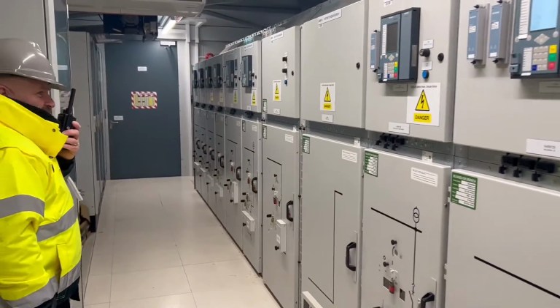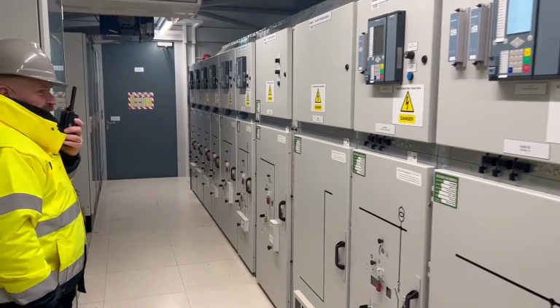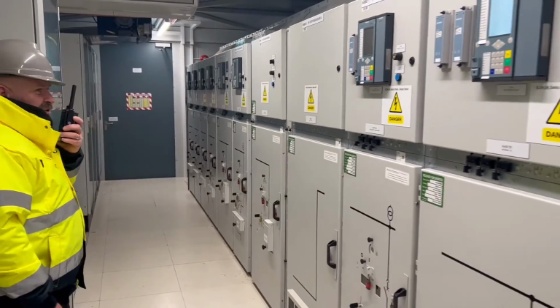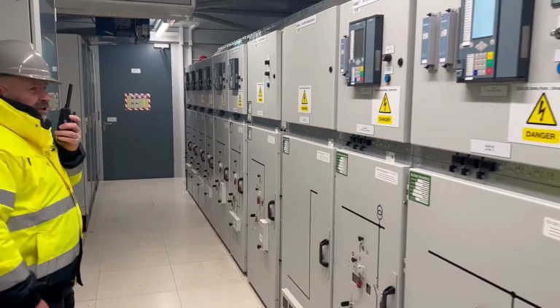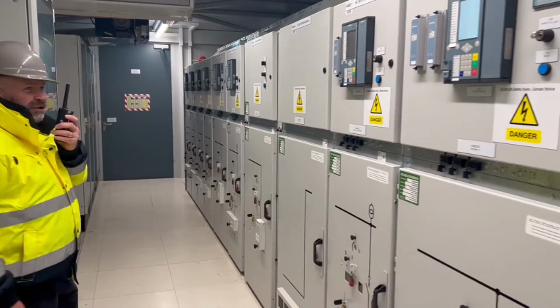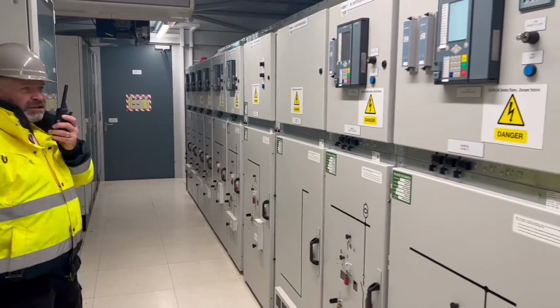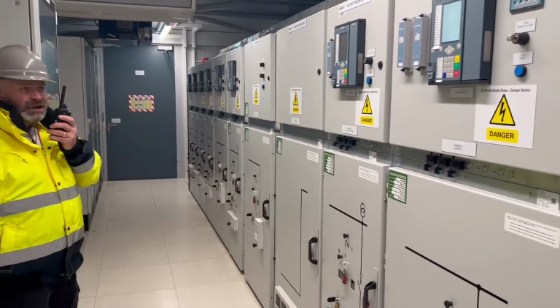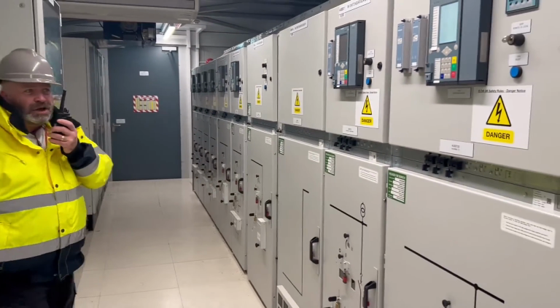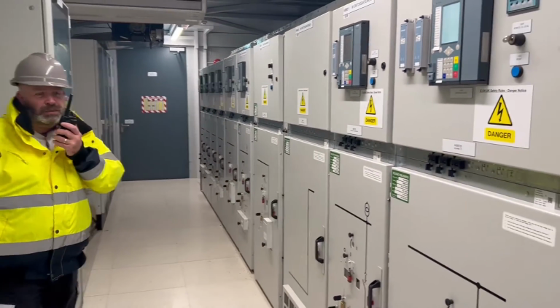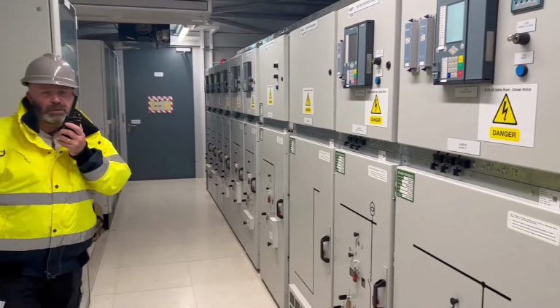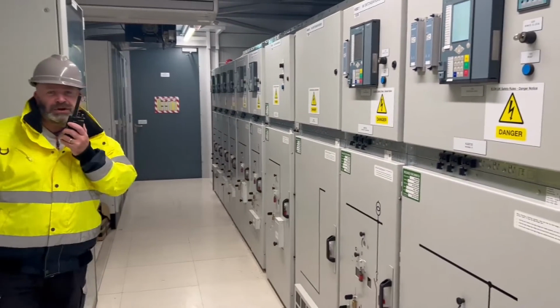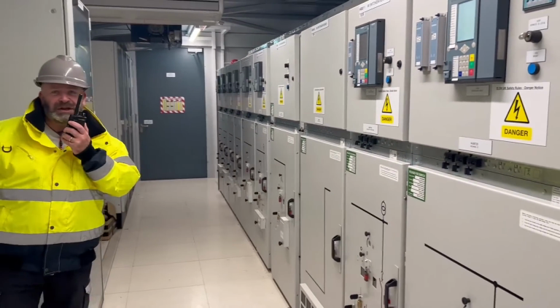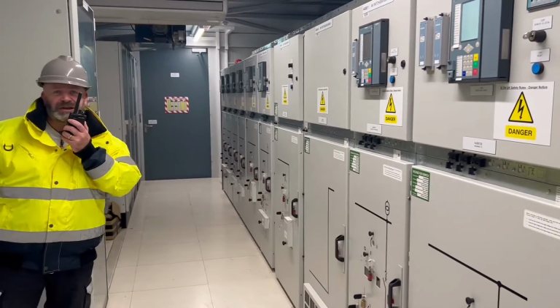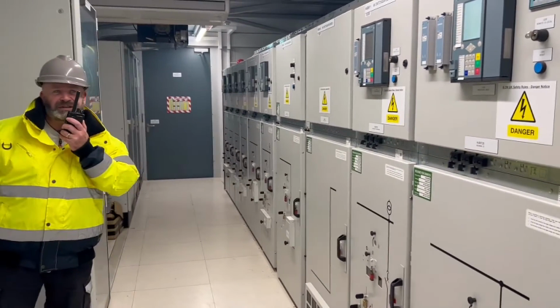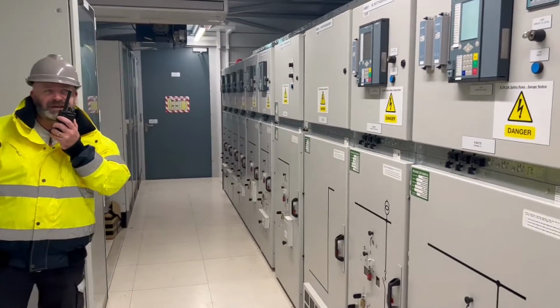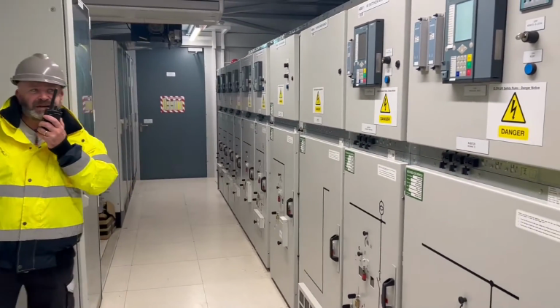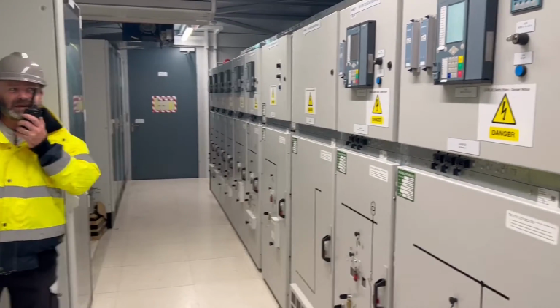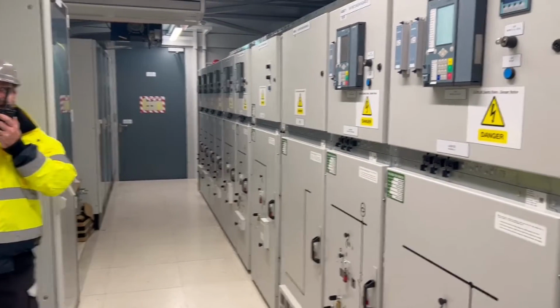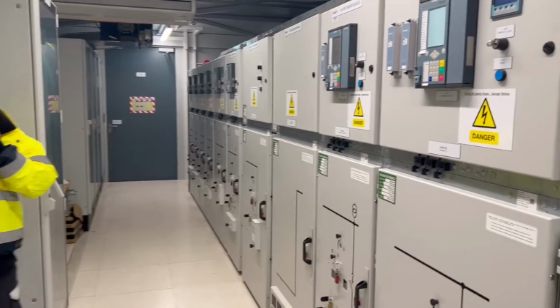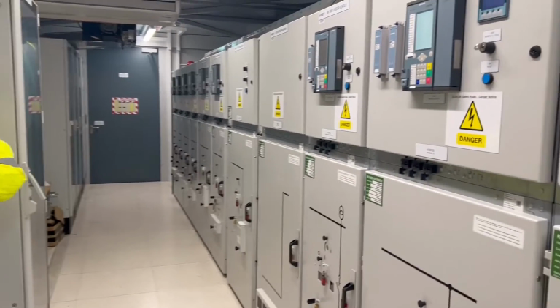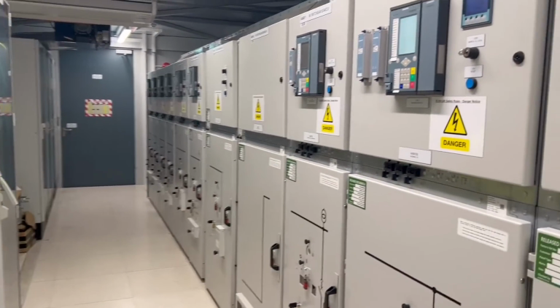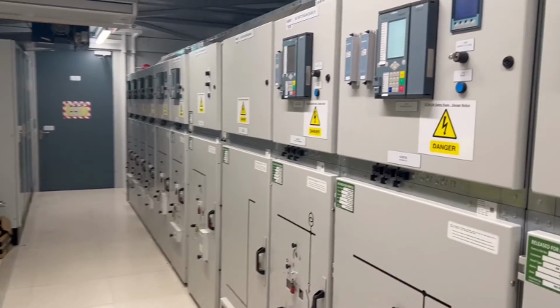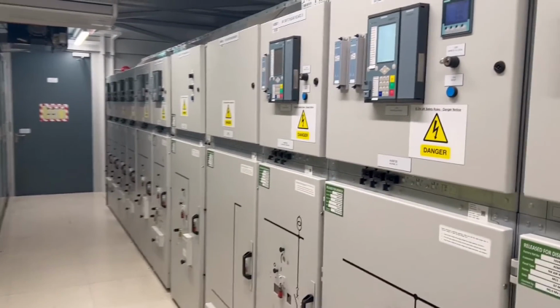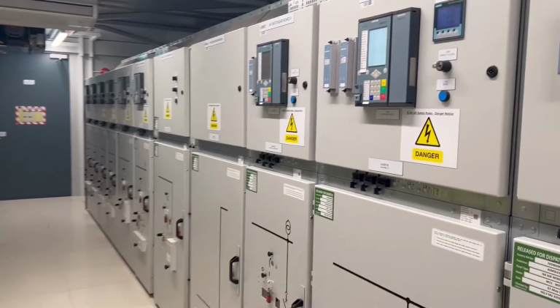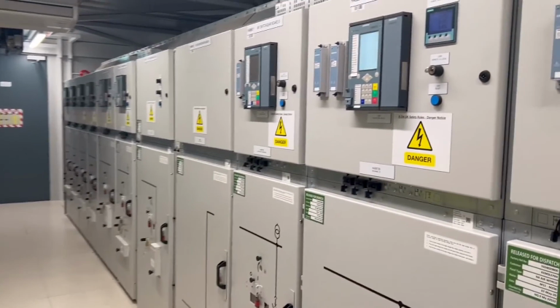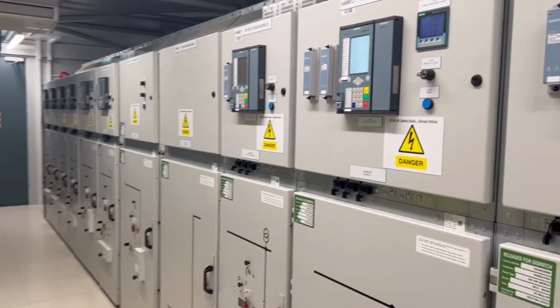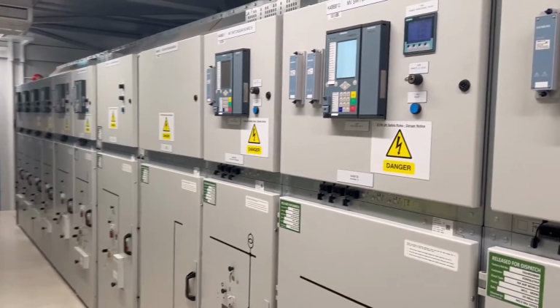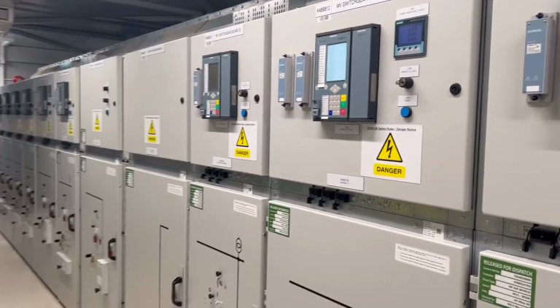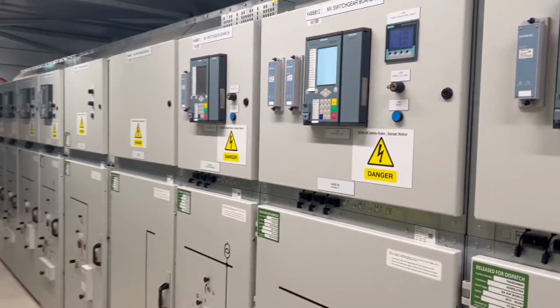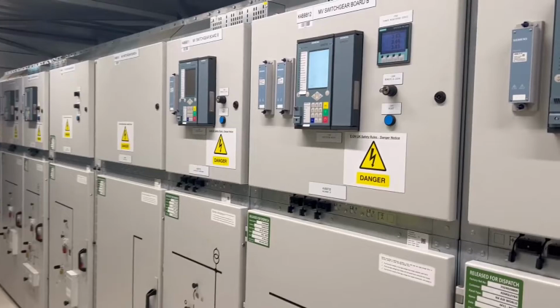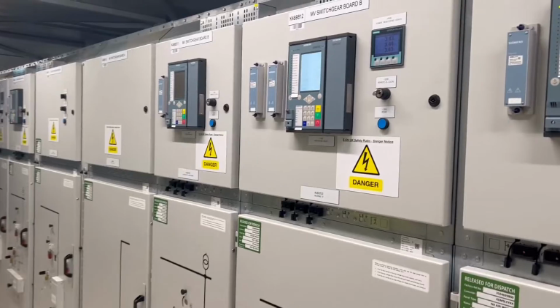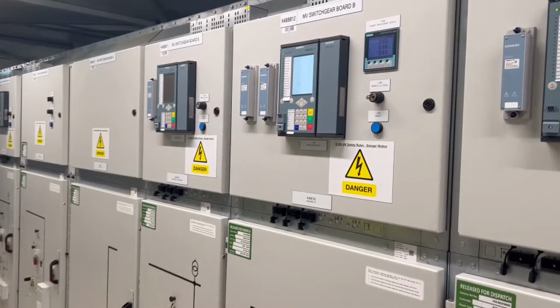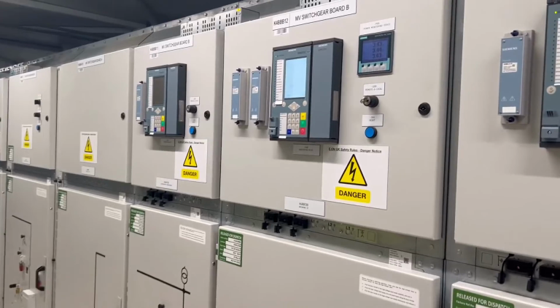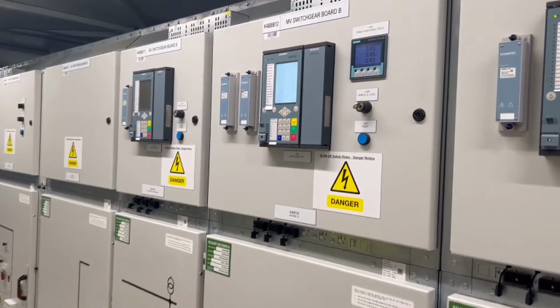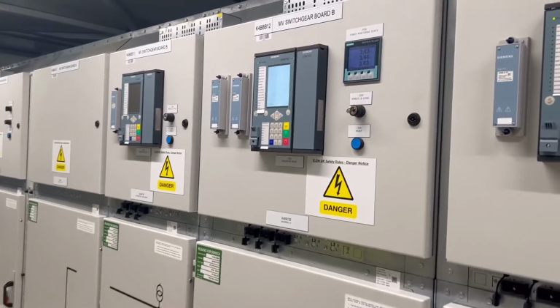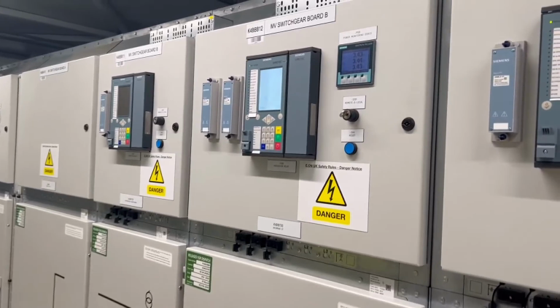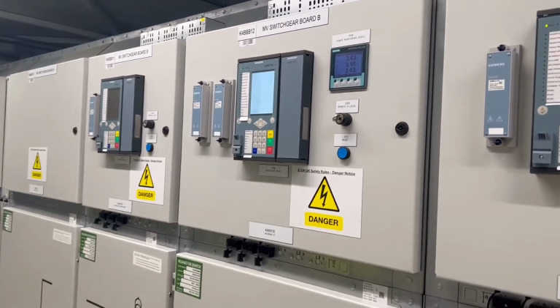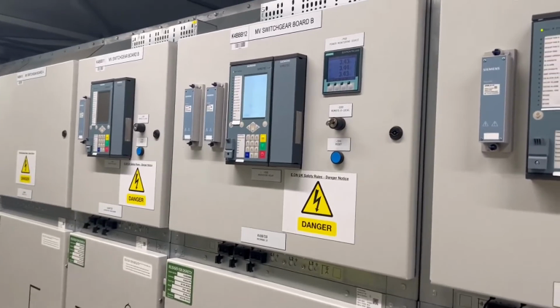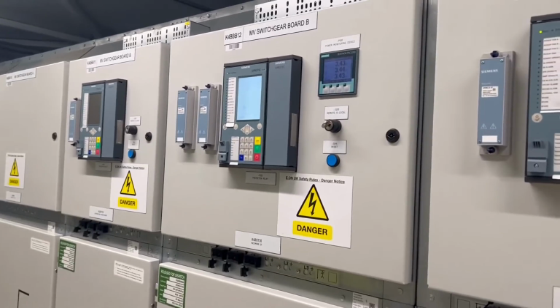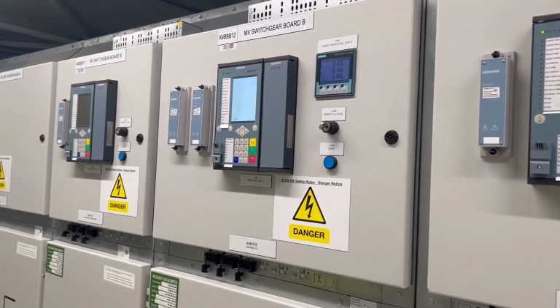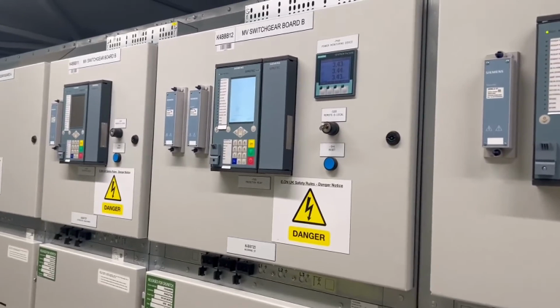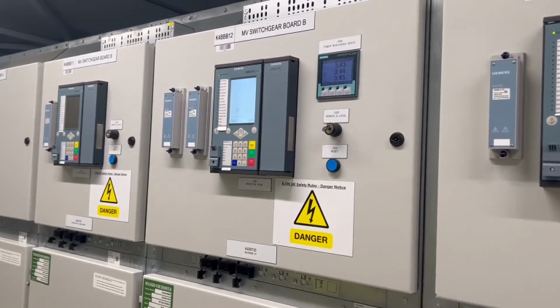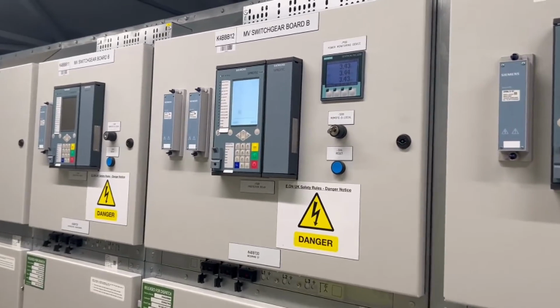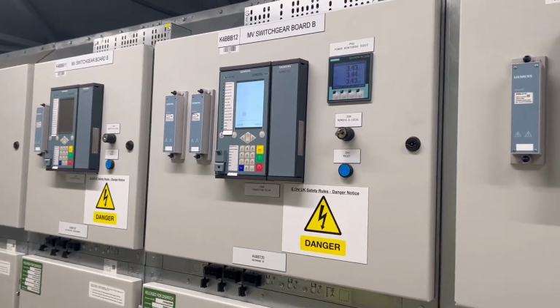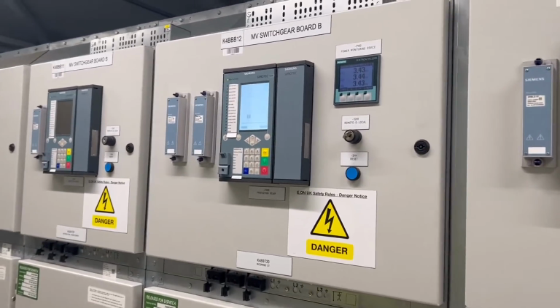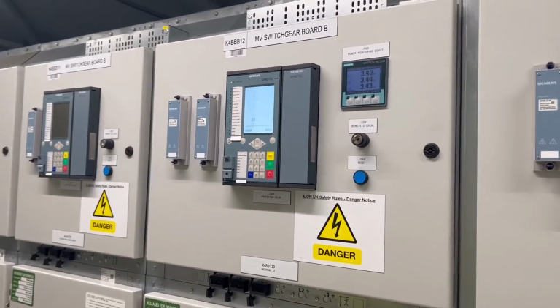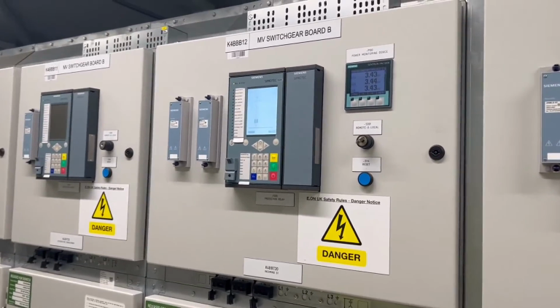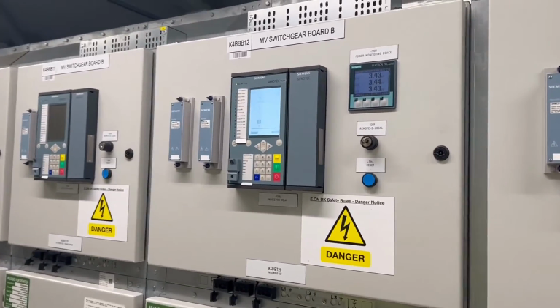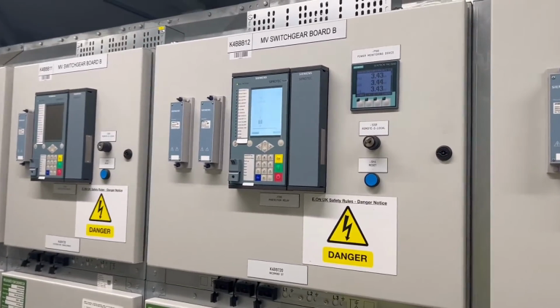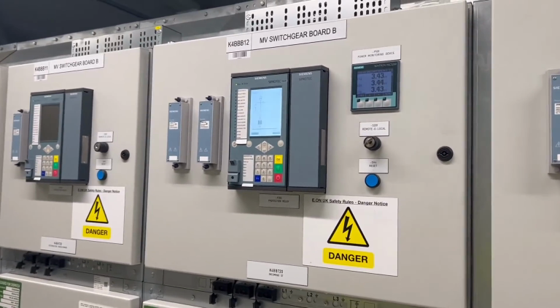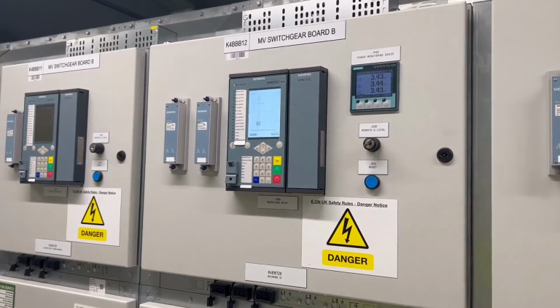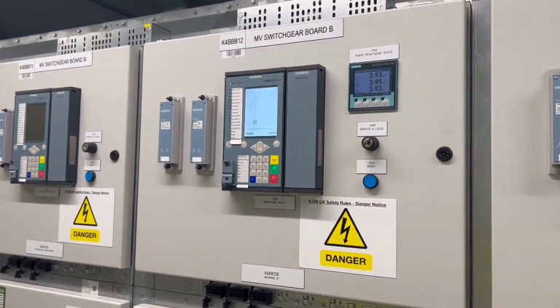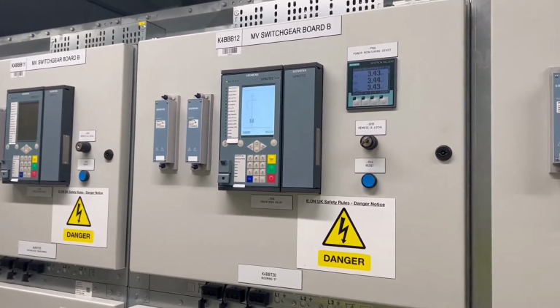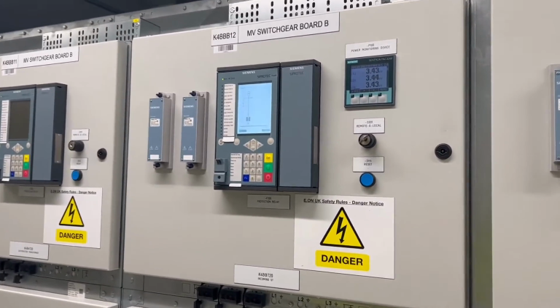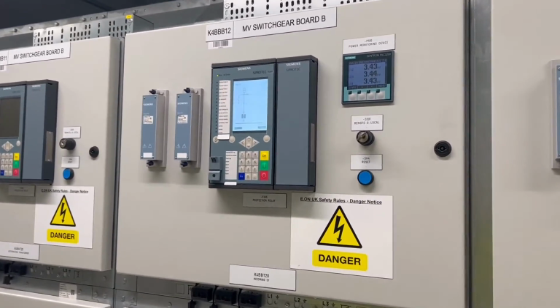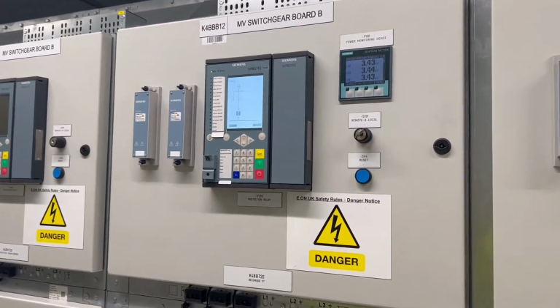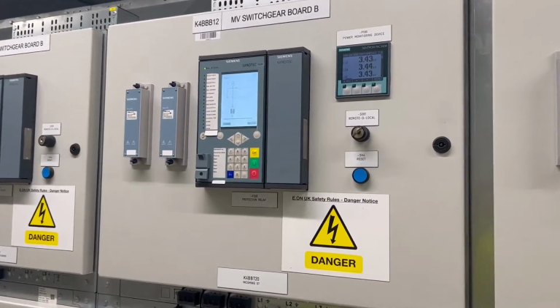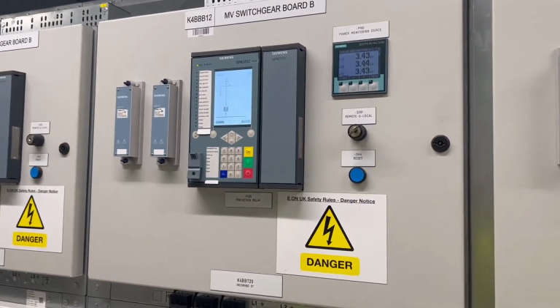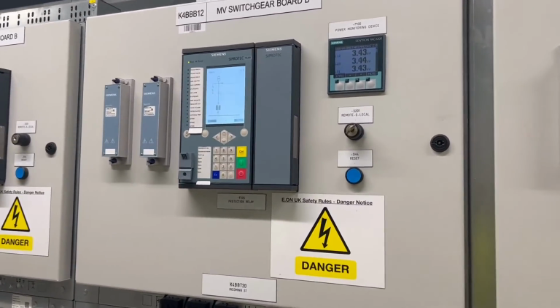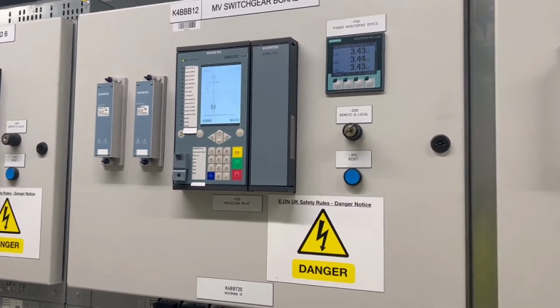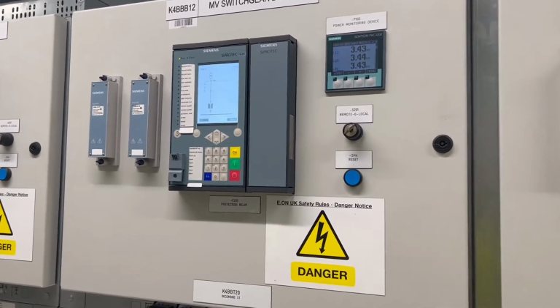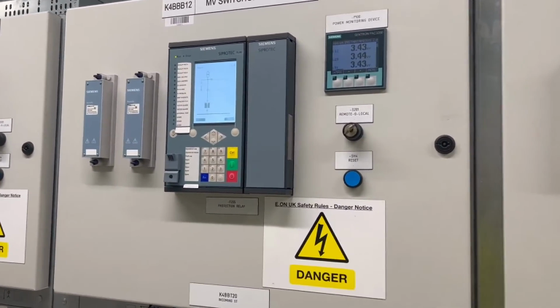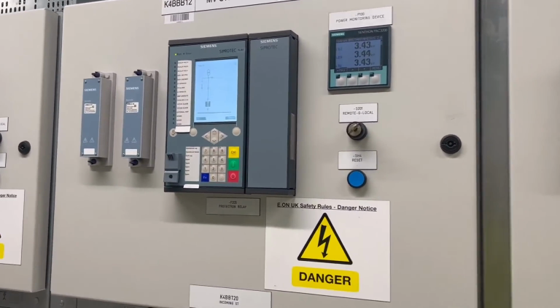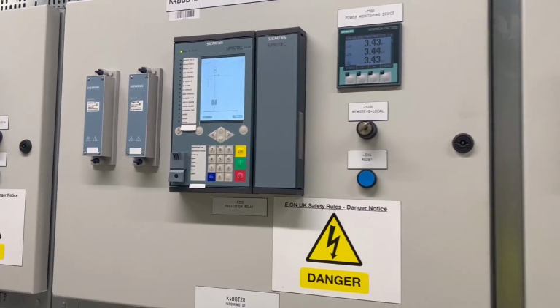We want the ST legs switched out for the 3.3kV supply.